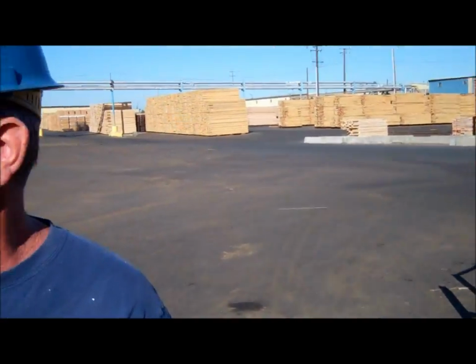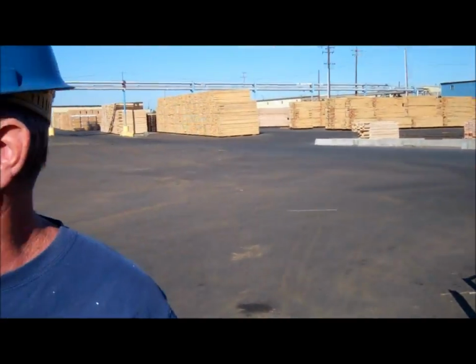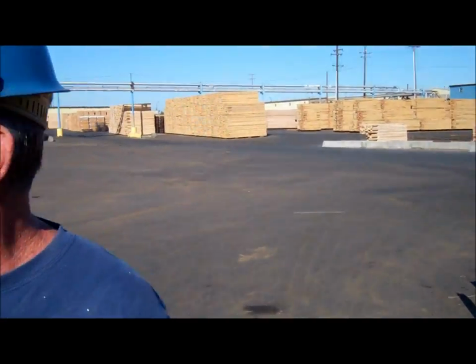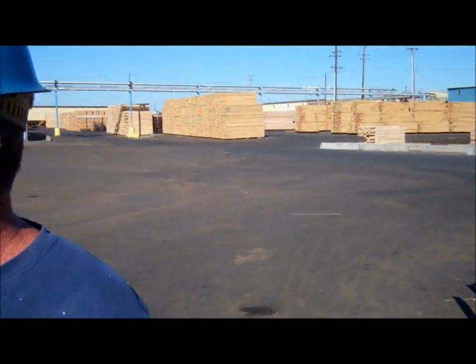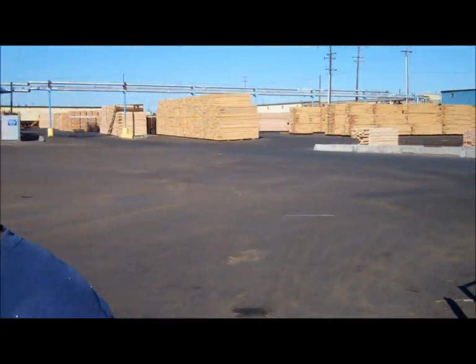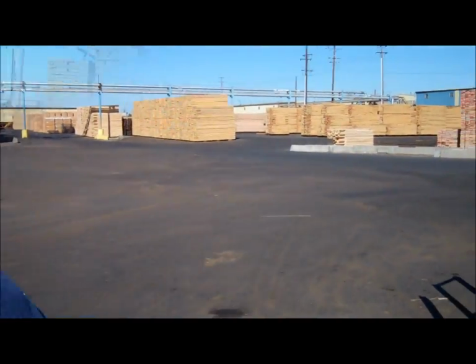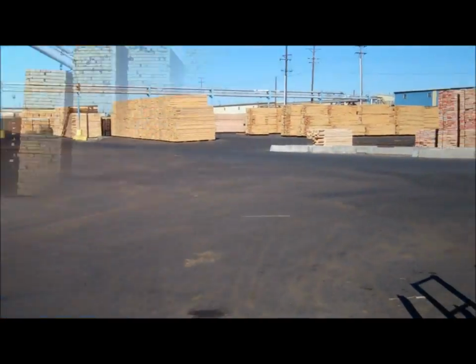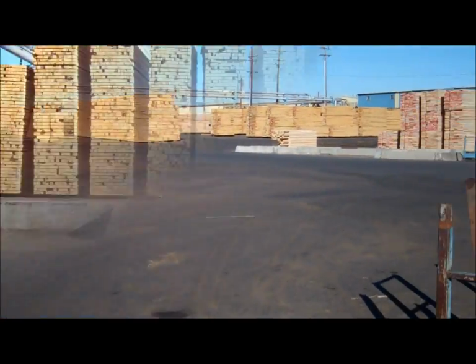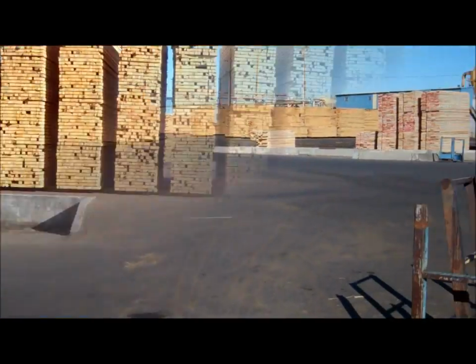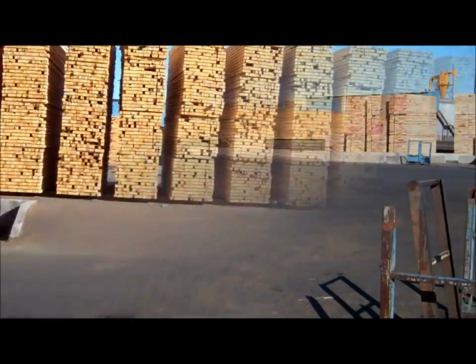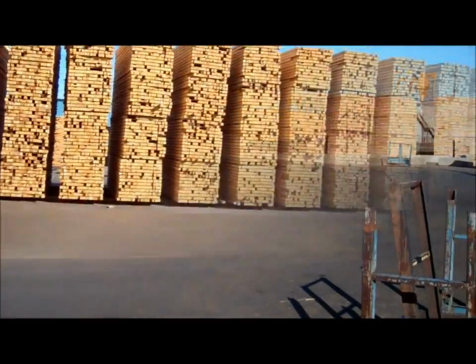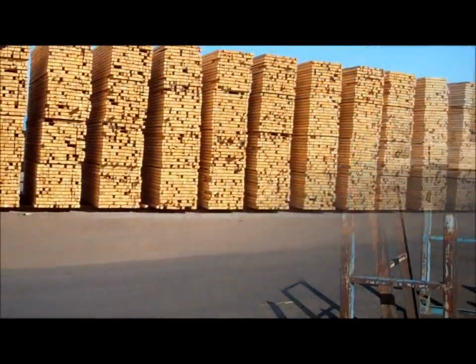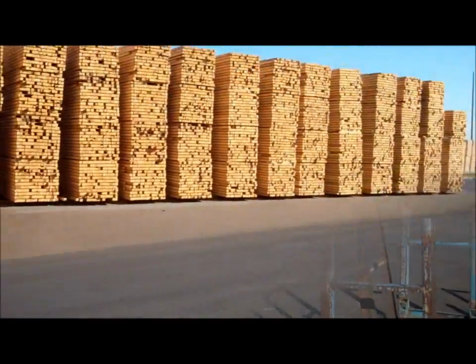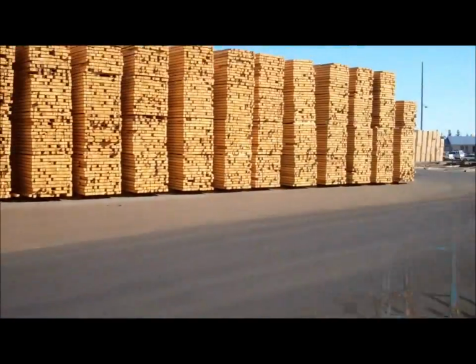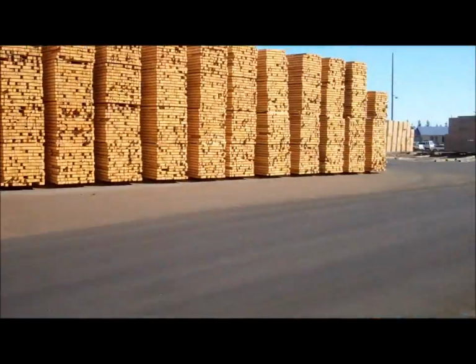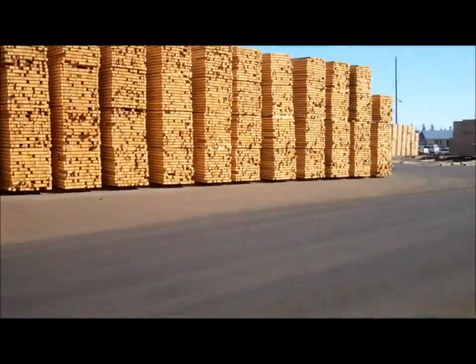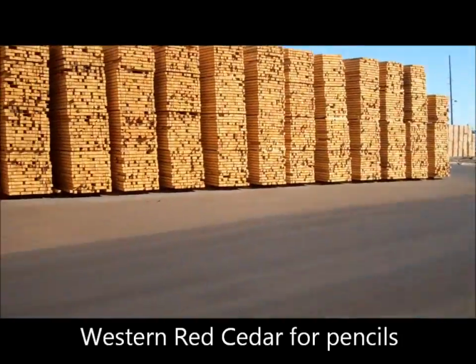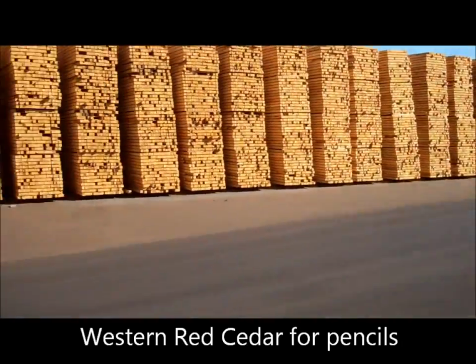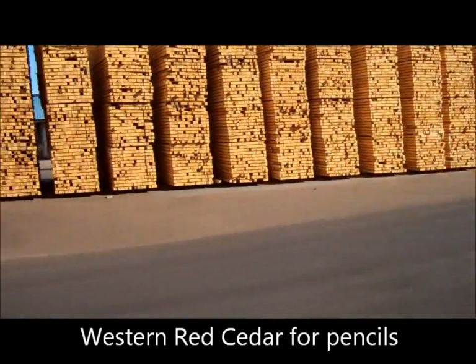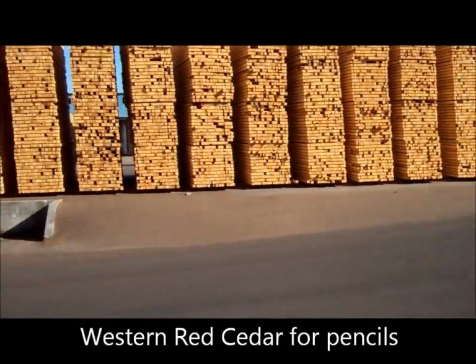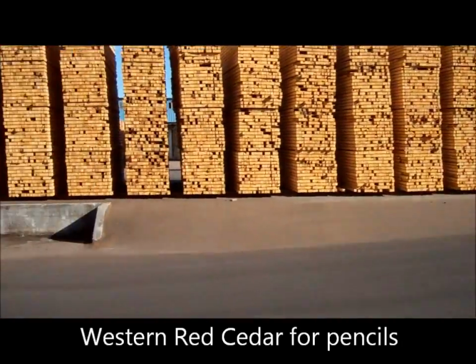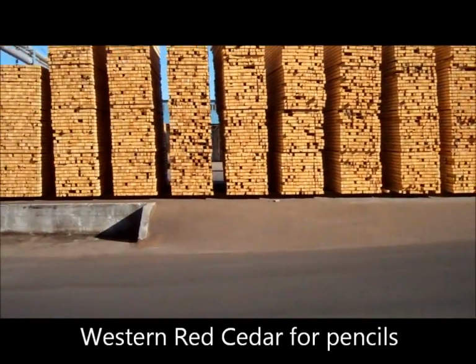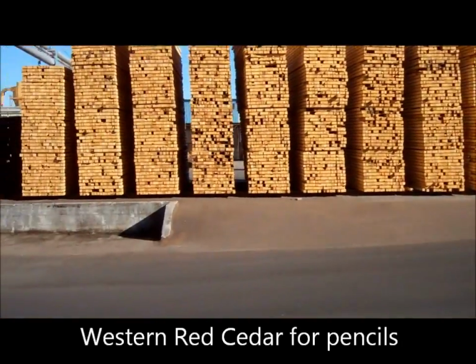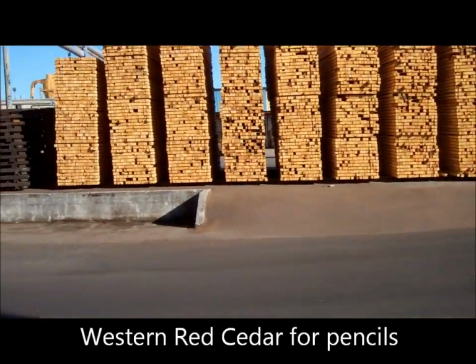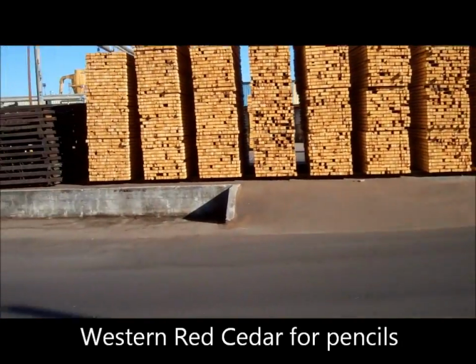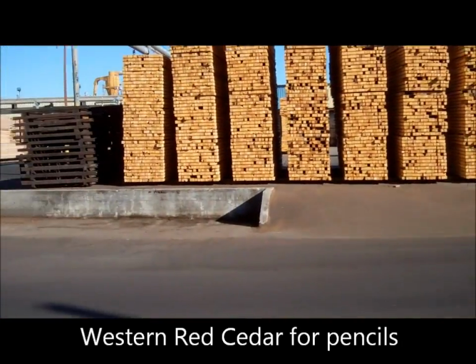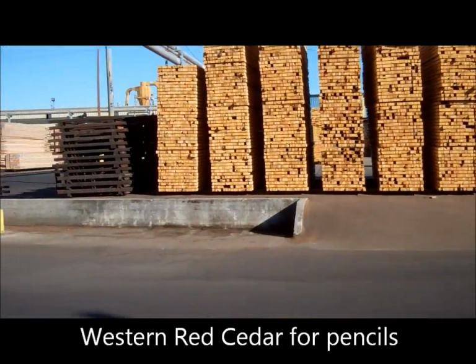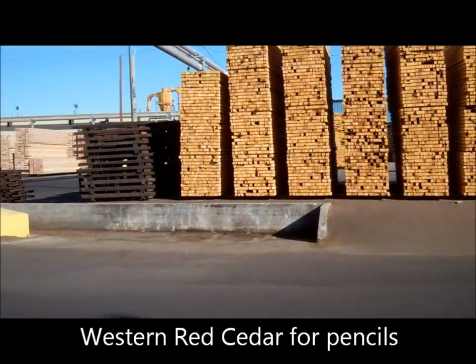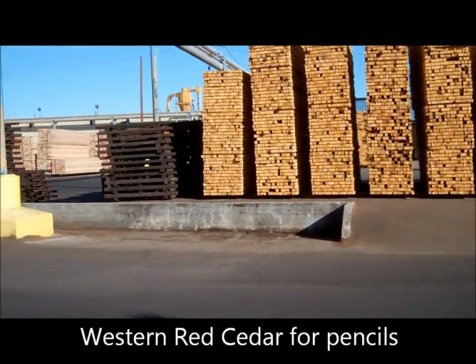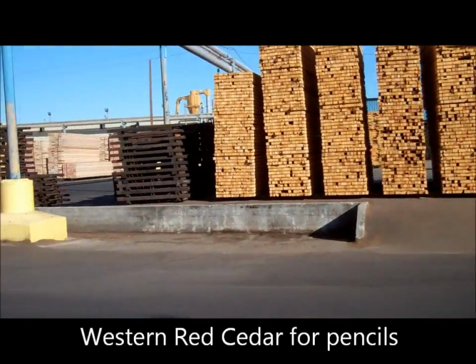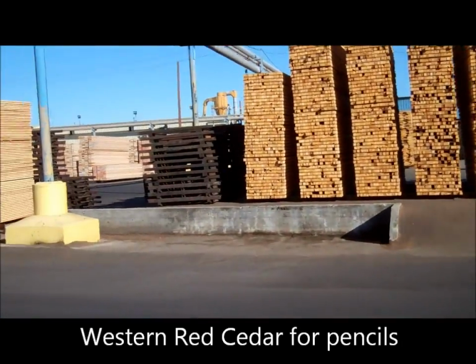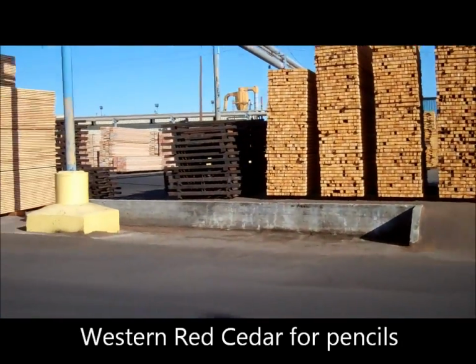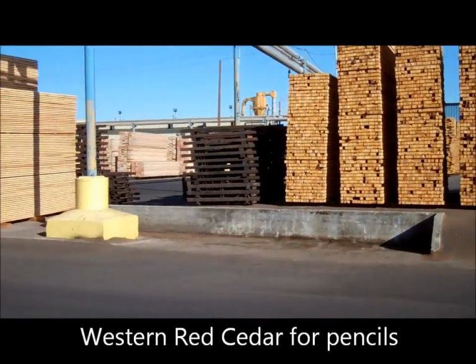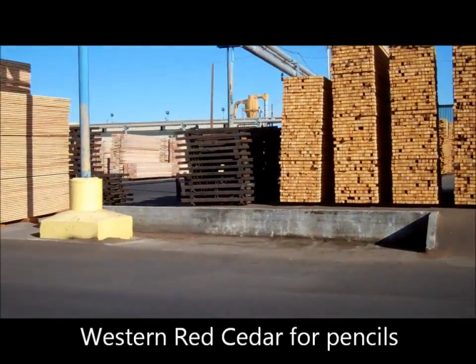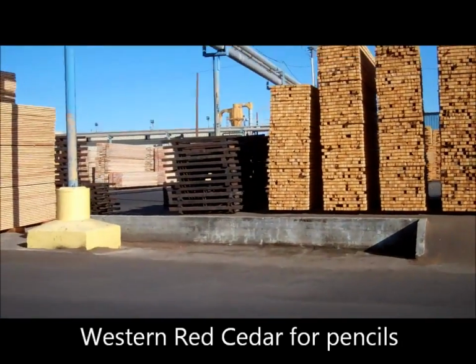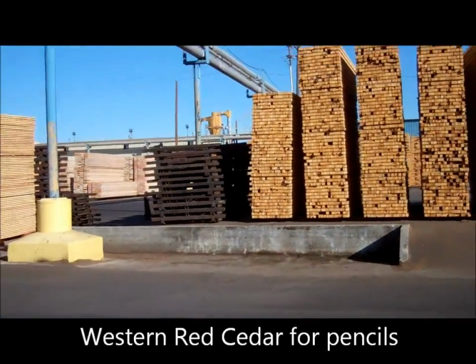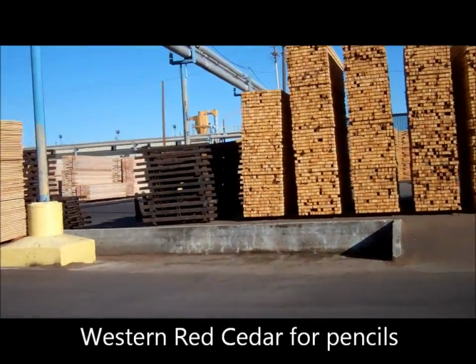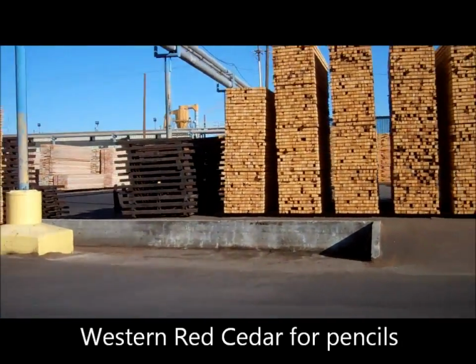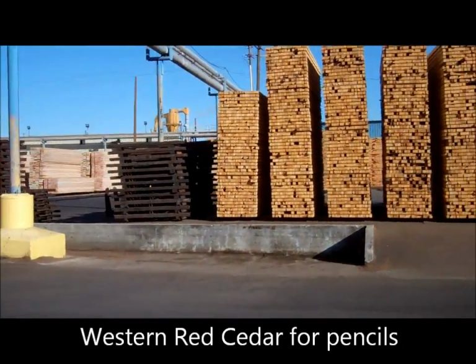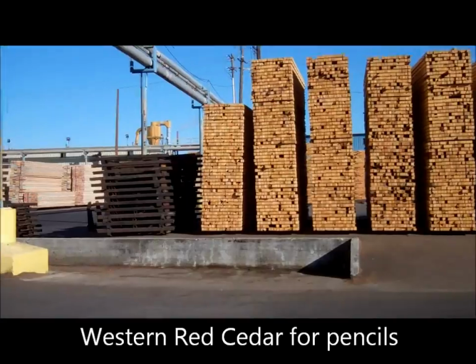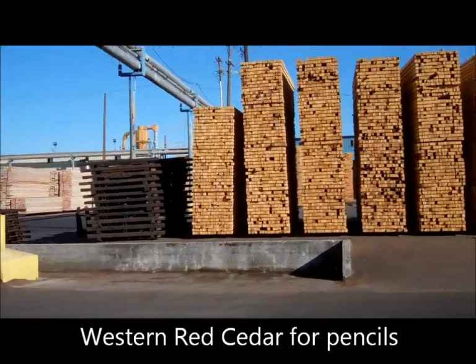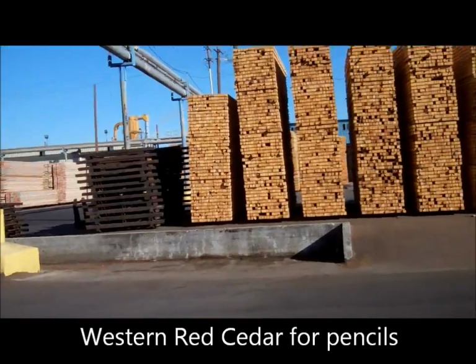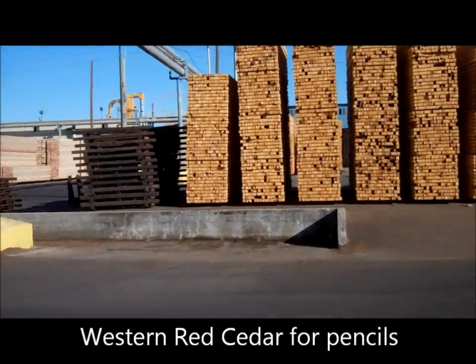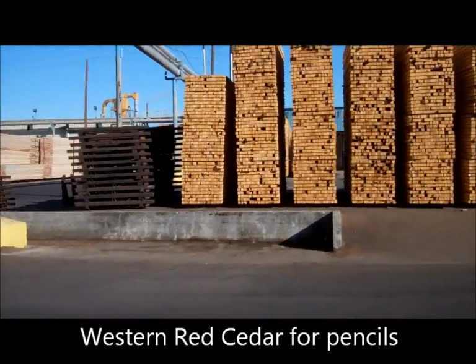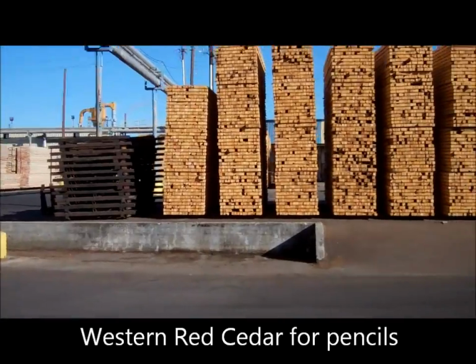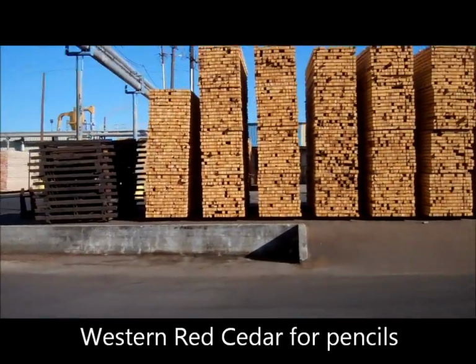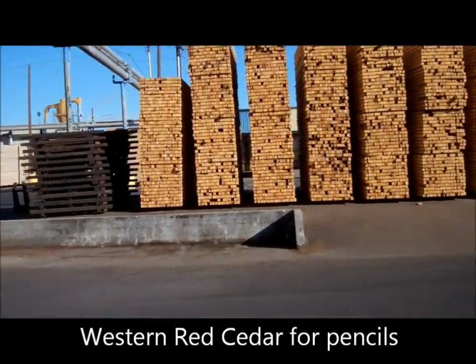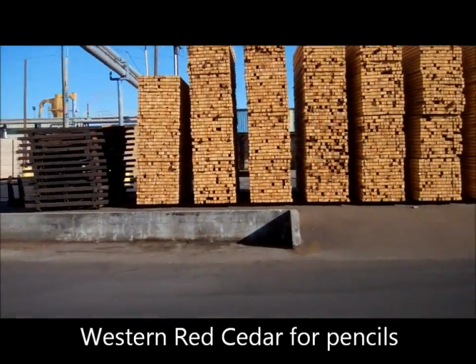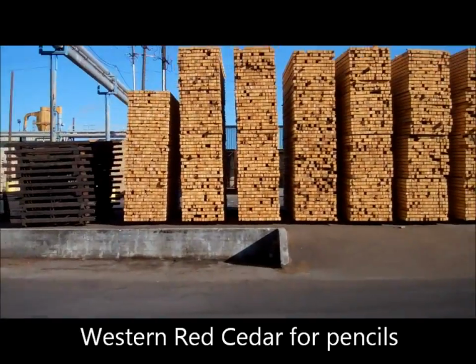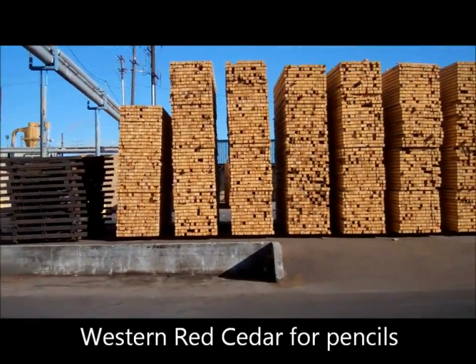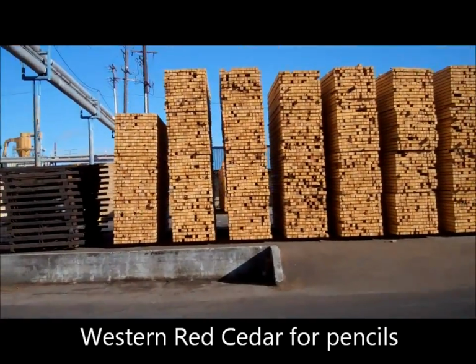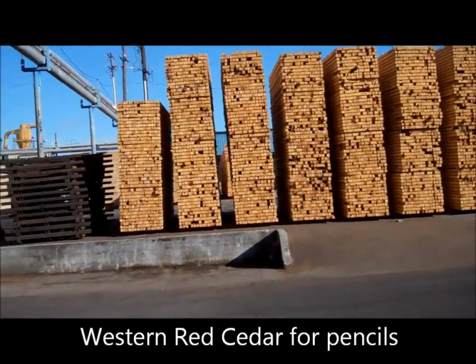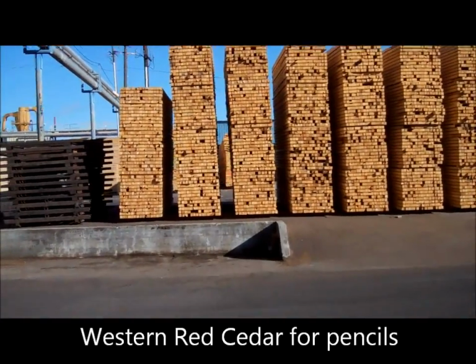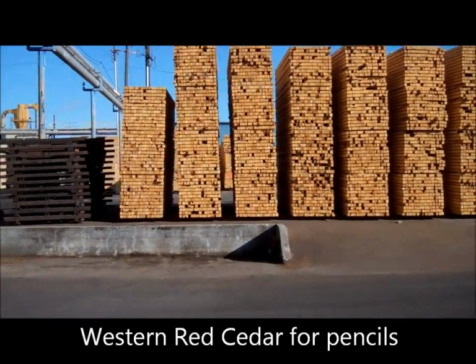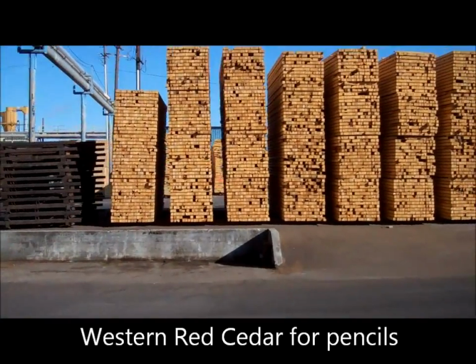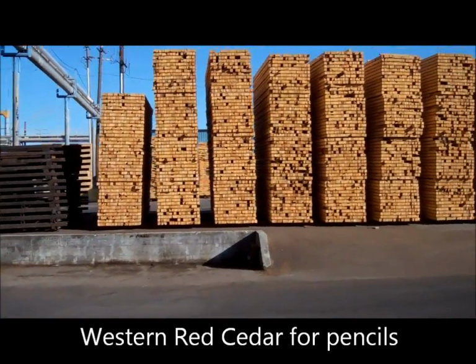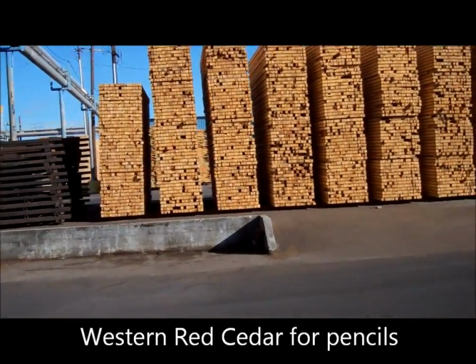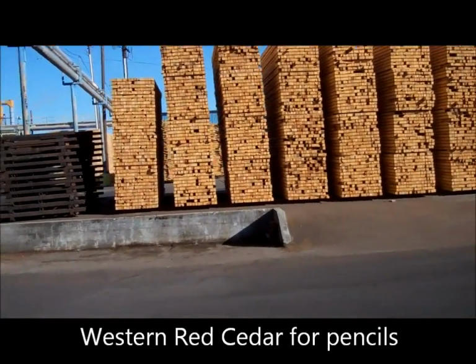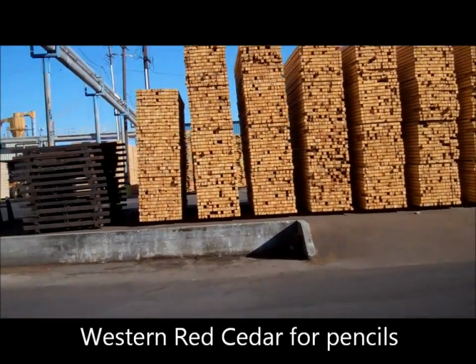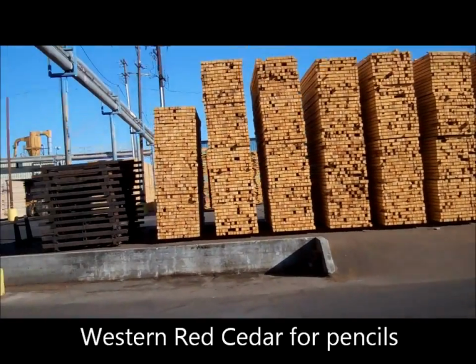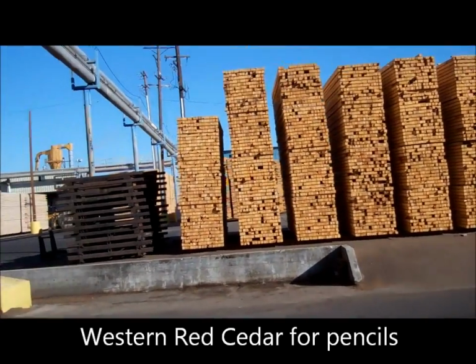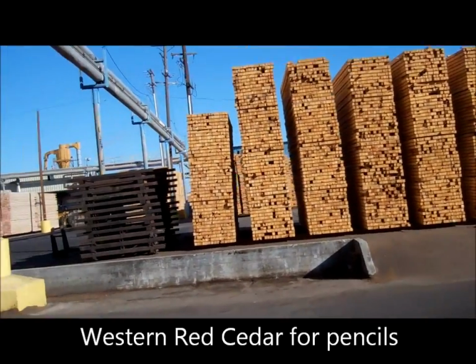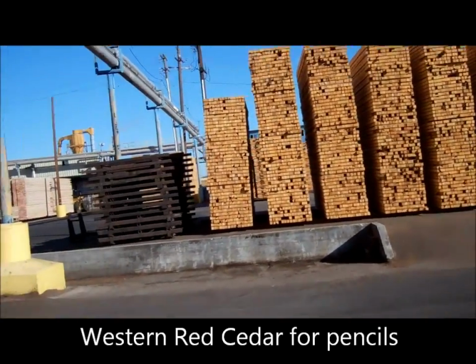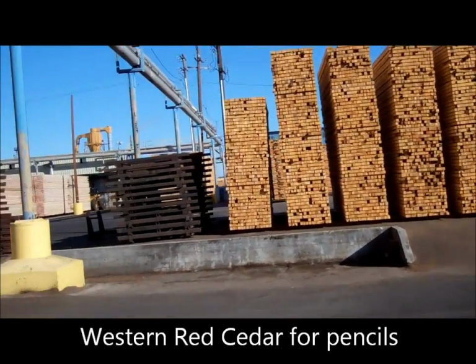Pencil stock, cedar, shipped back to China to be made into pencils. Let's get back to the U.S.